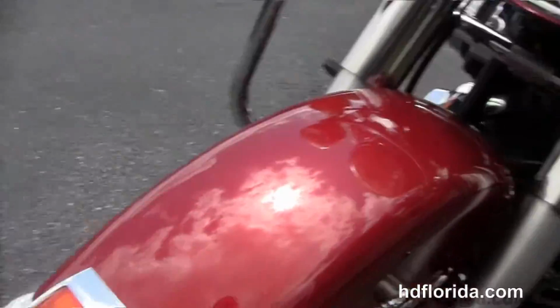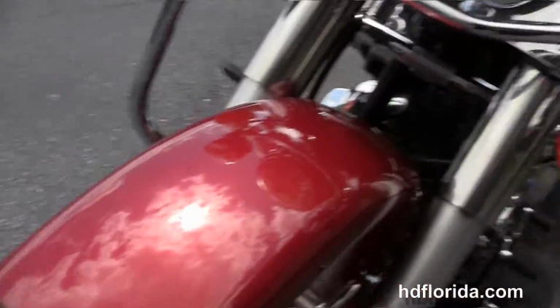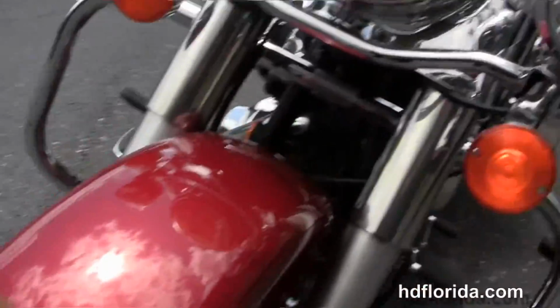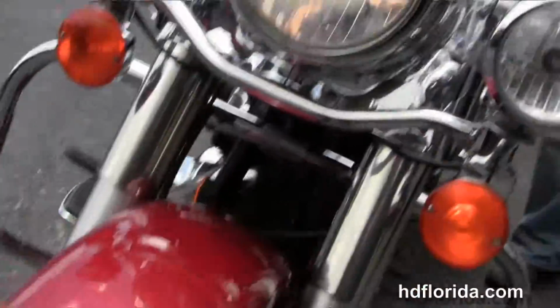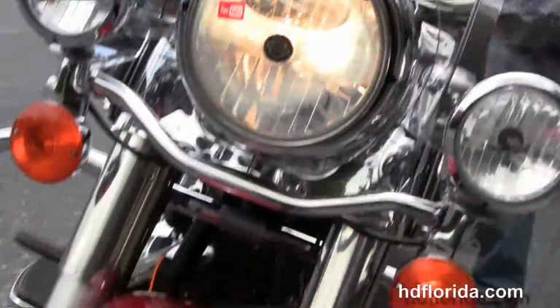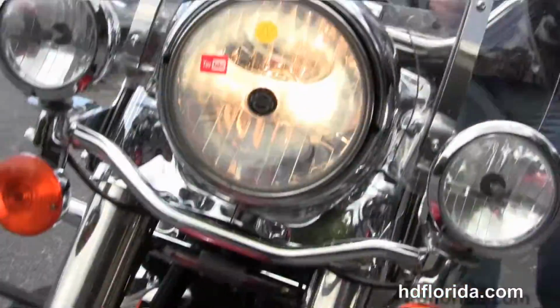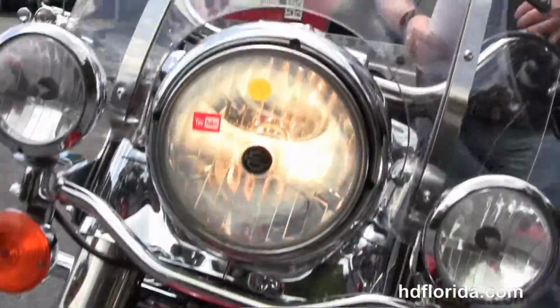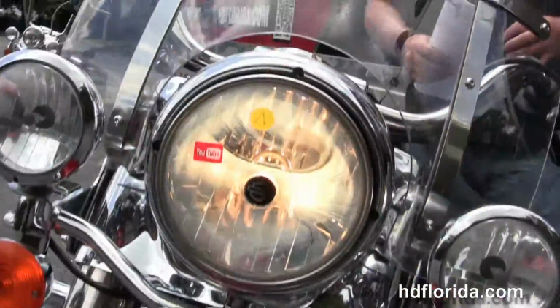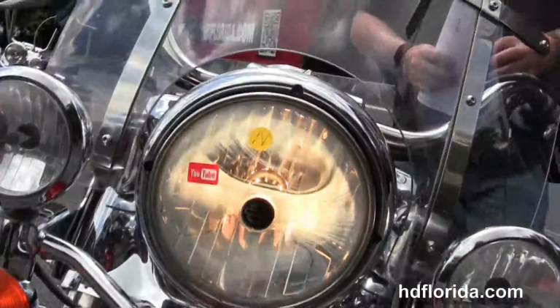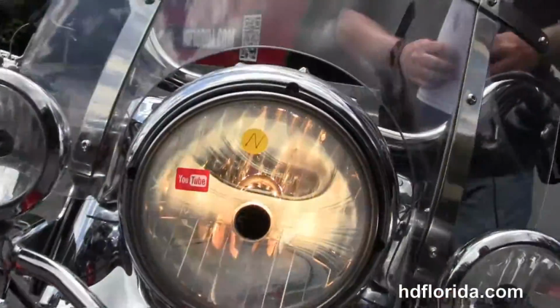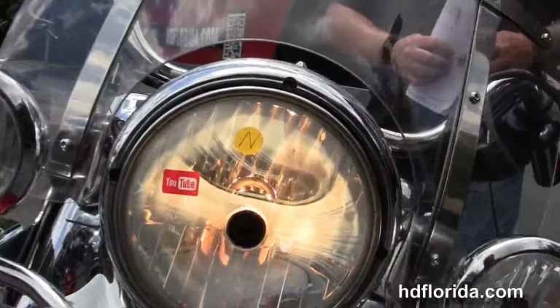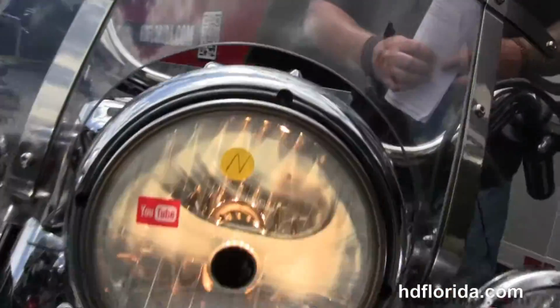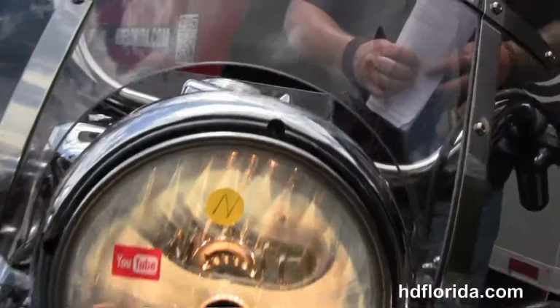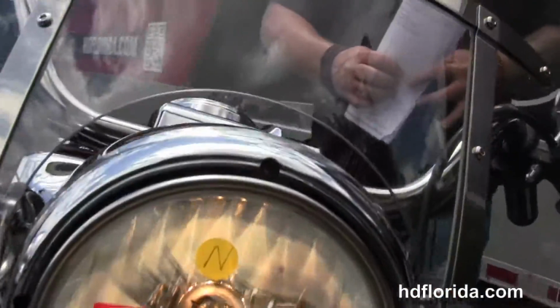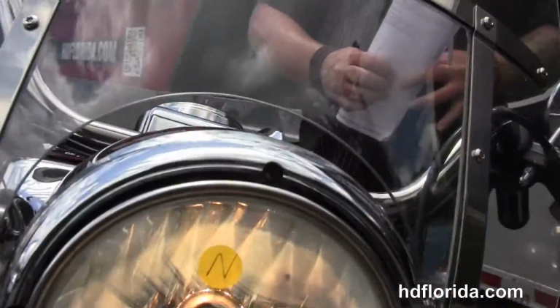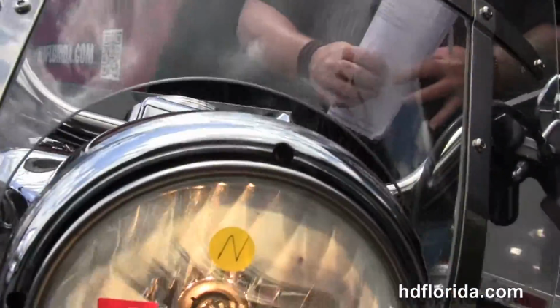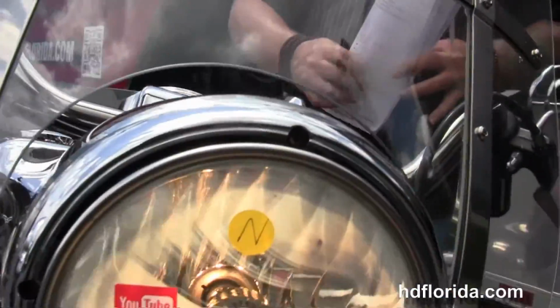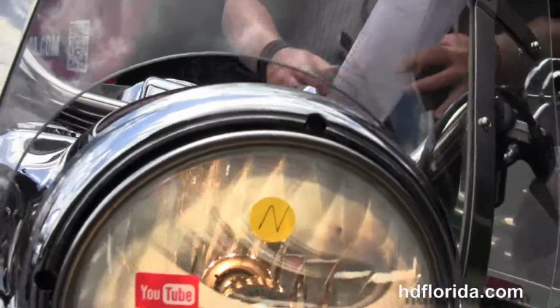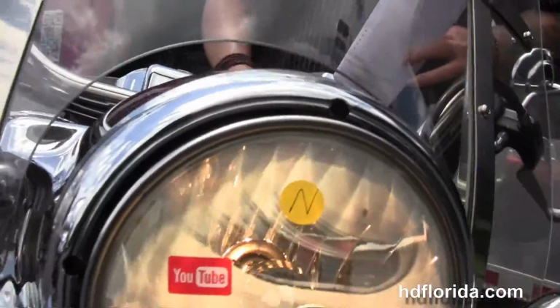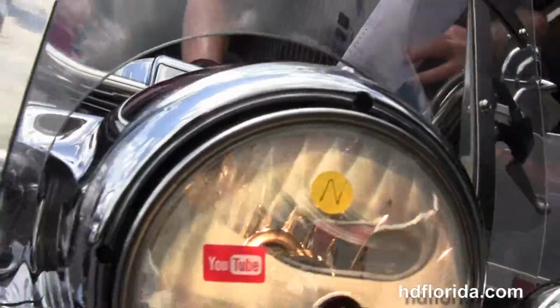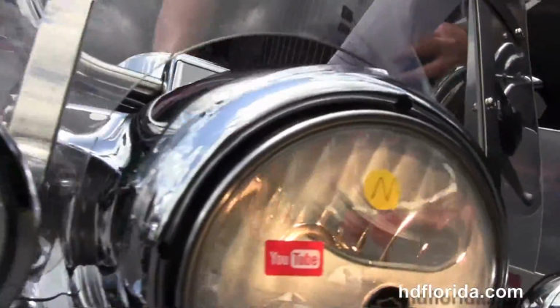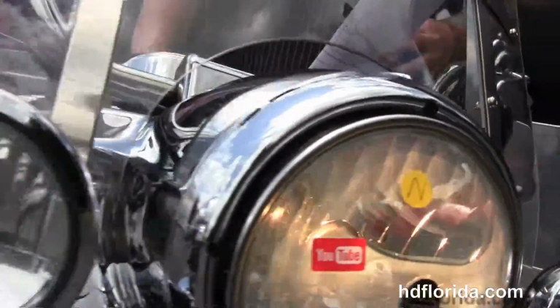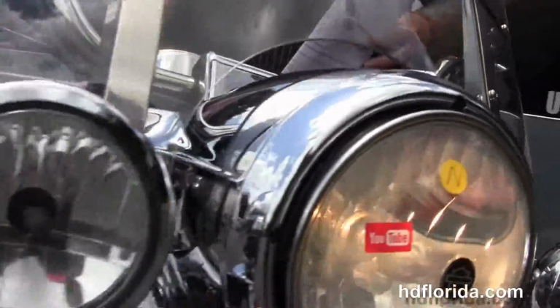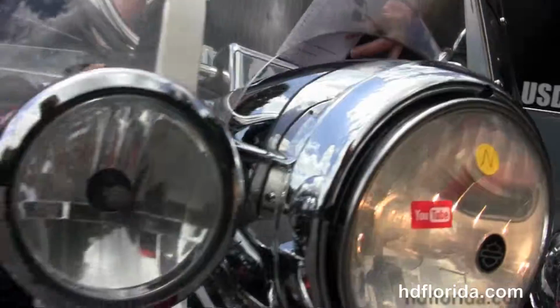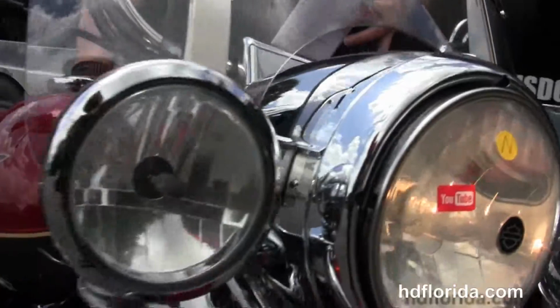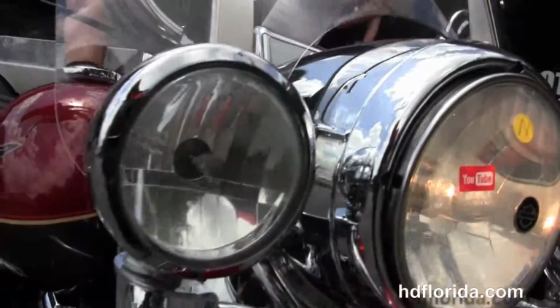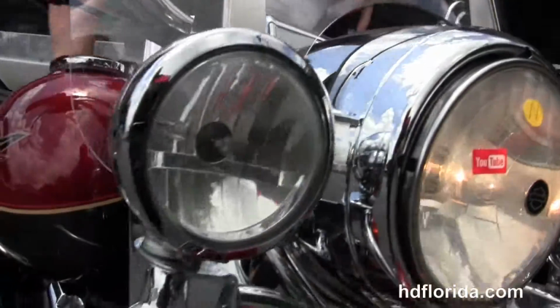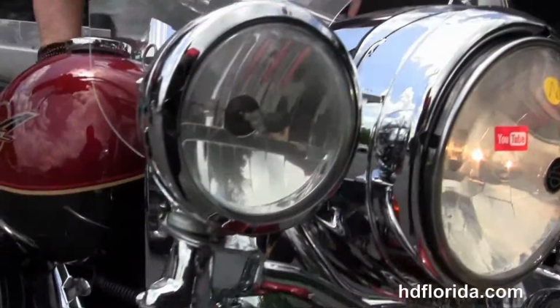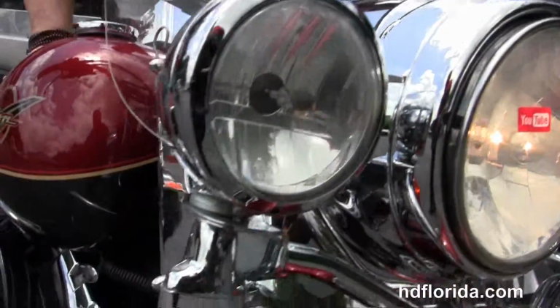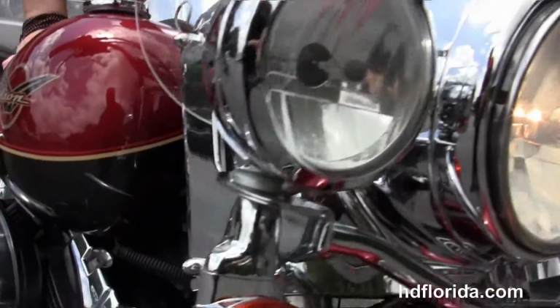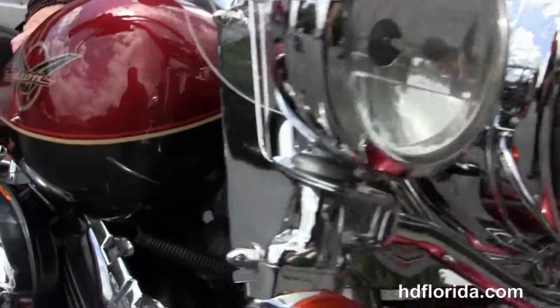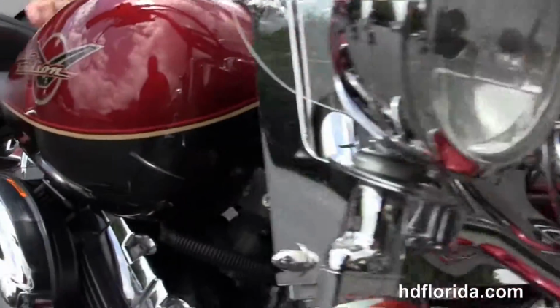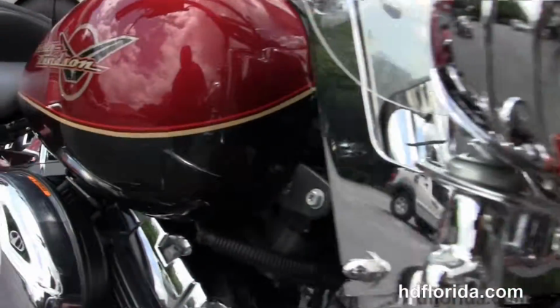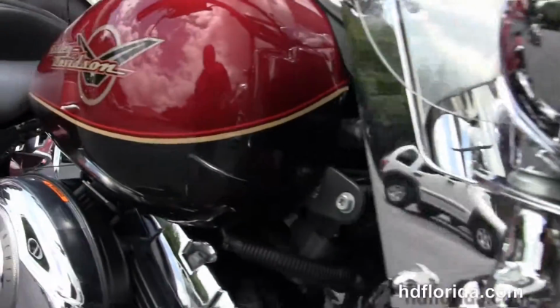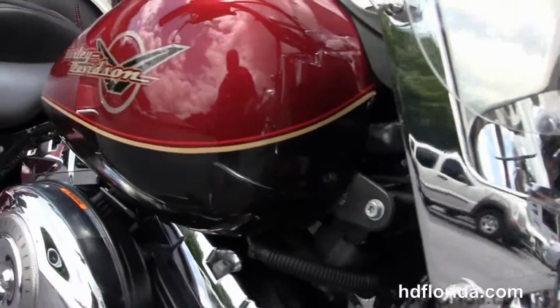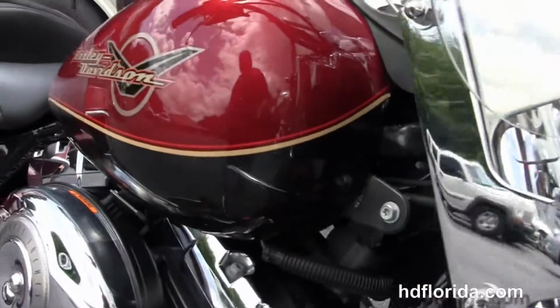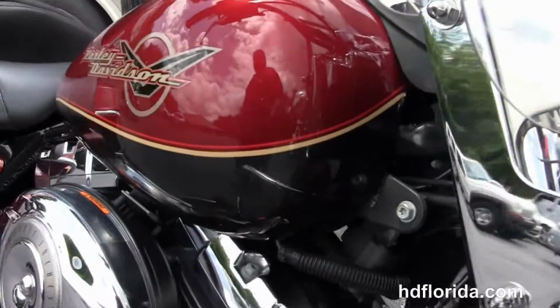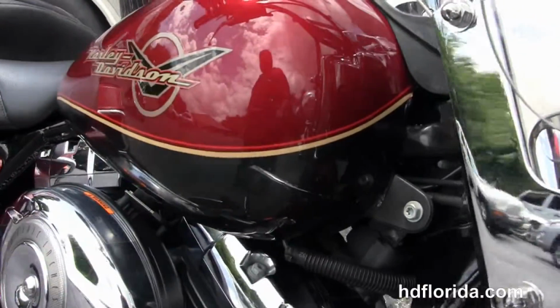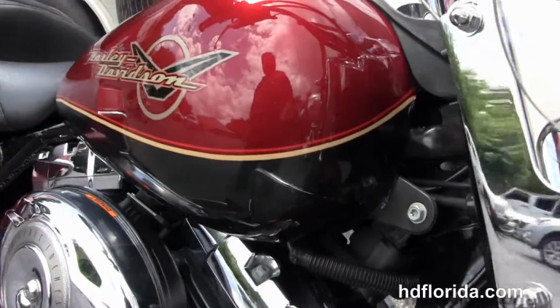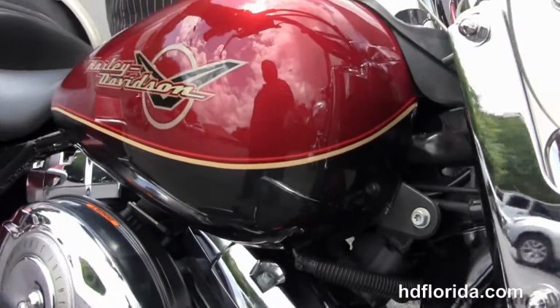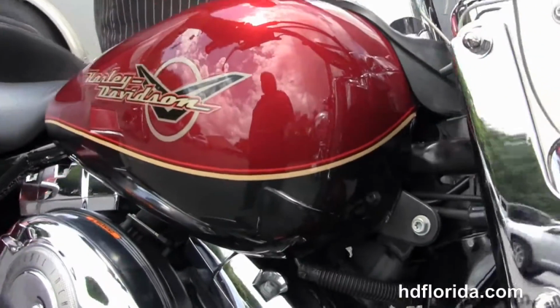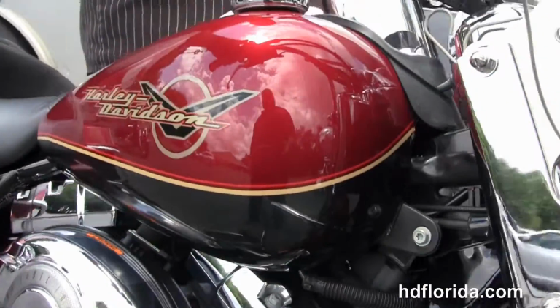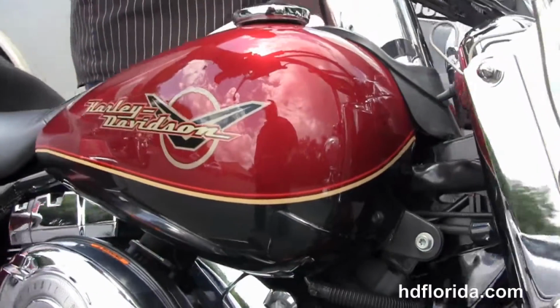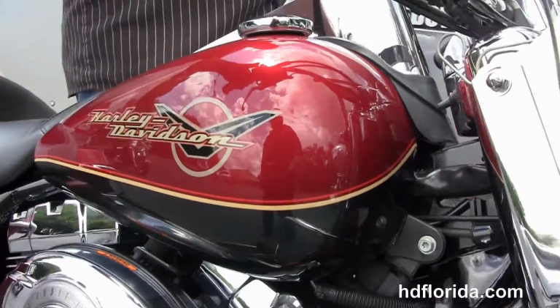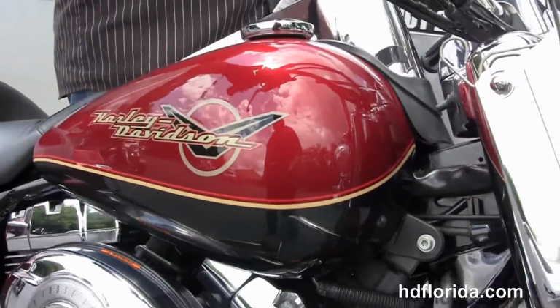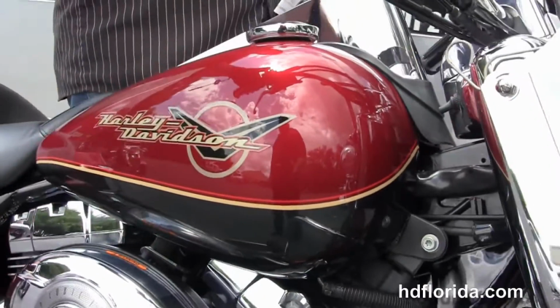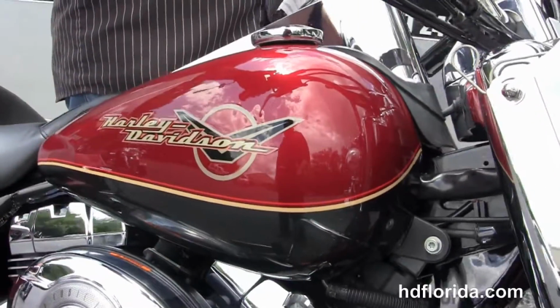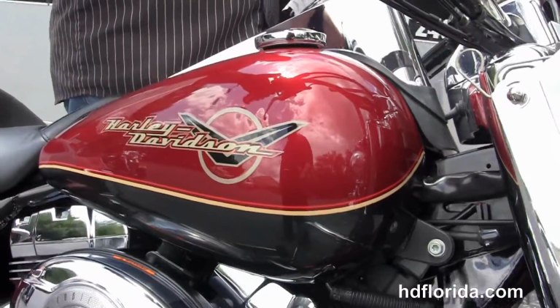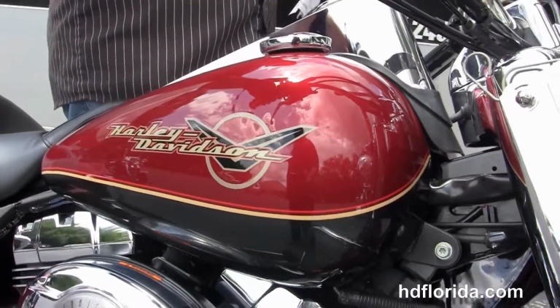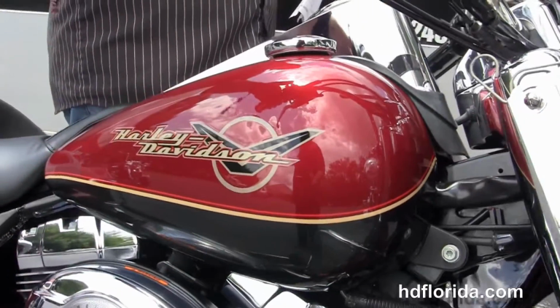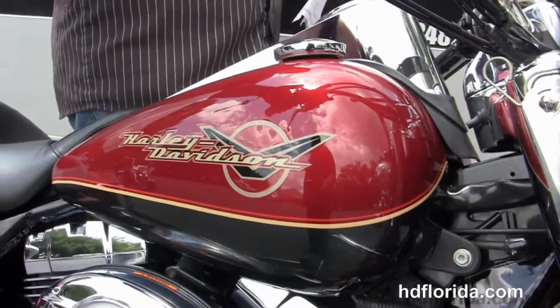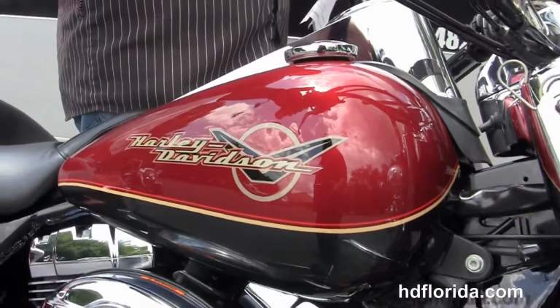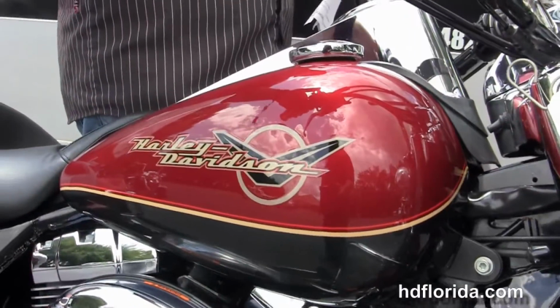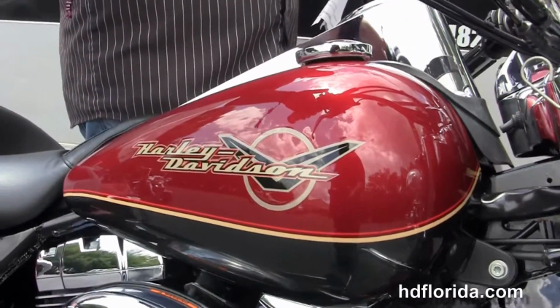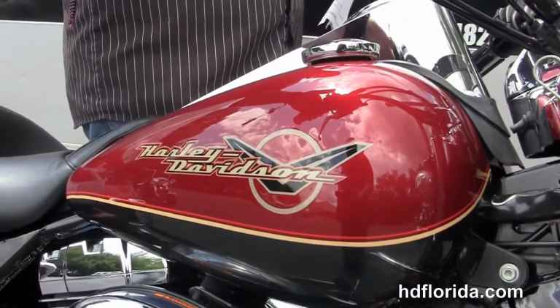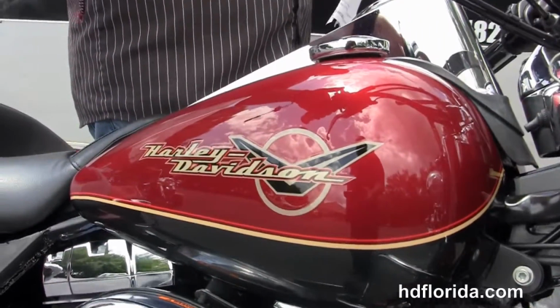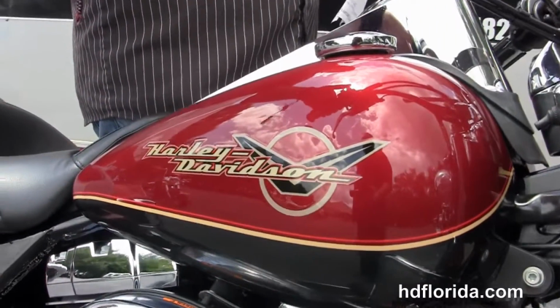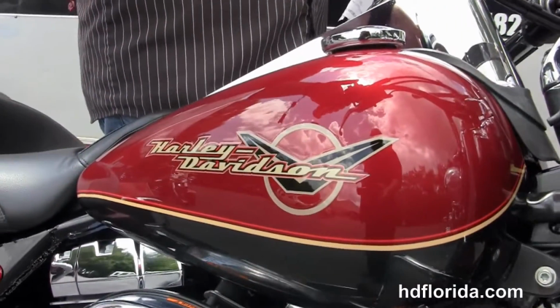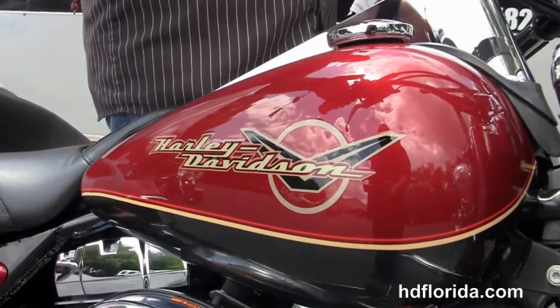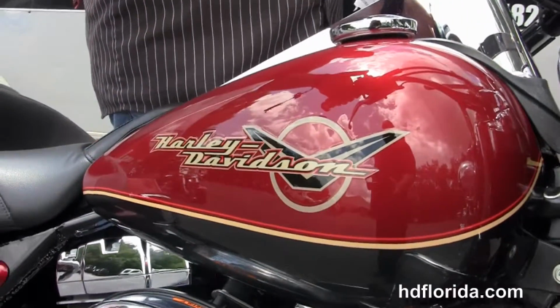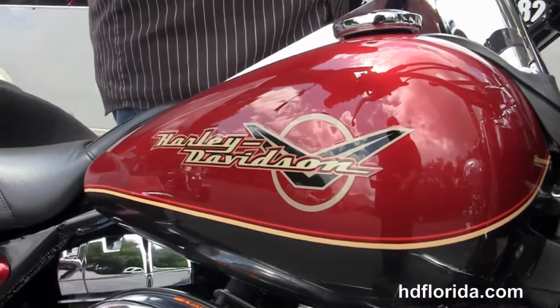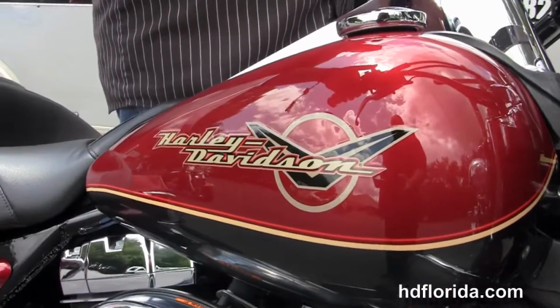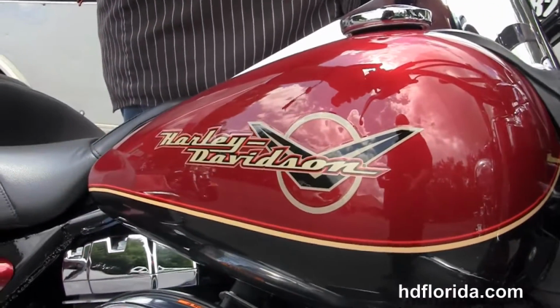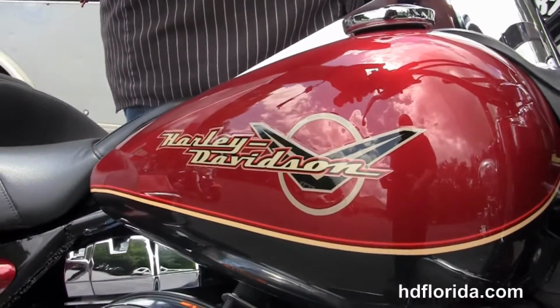This bike is in red hot sun glow and black pearl two-tone paint, in stock and ready for immediate delivery. Let's fire it up!